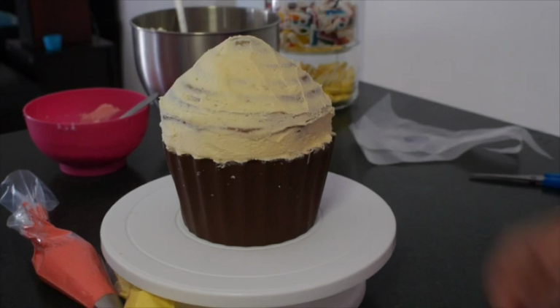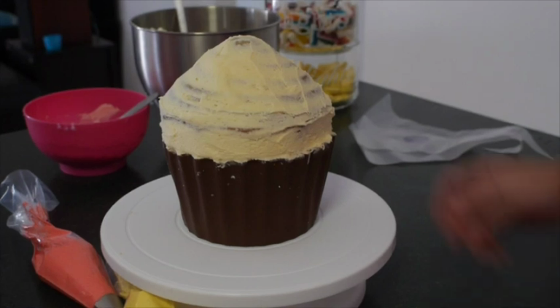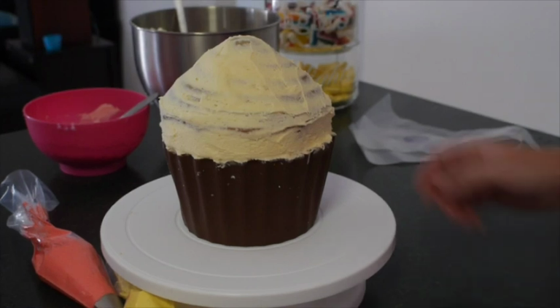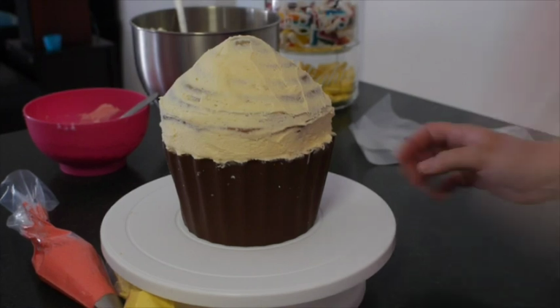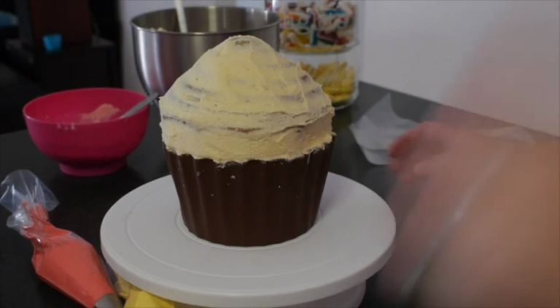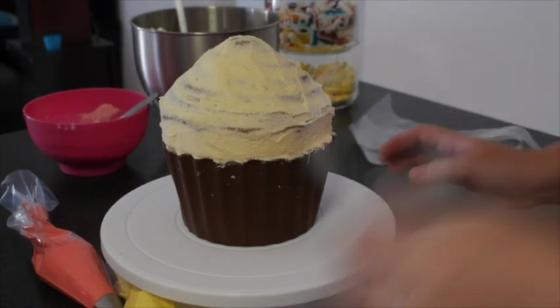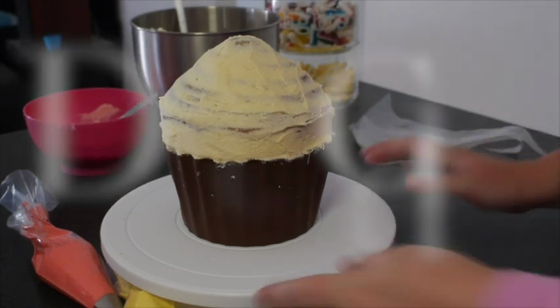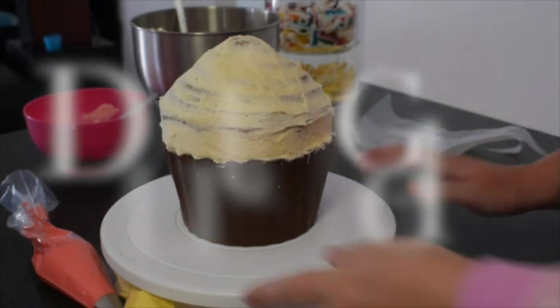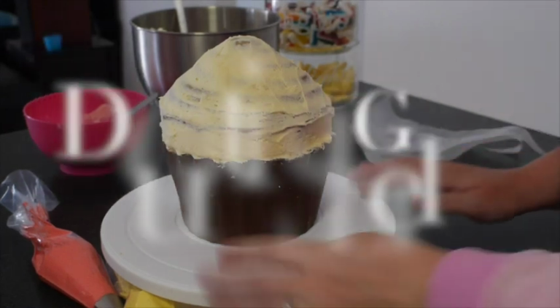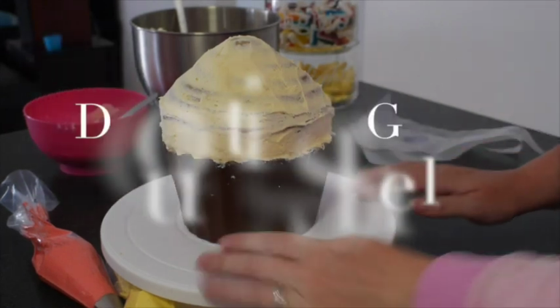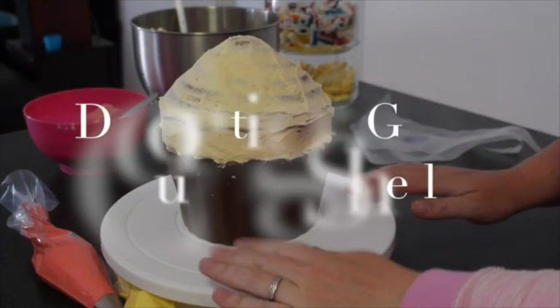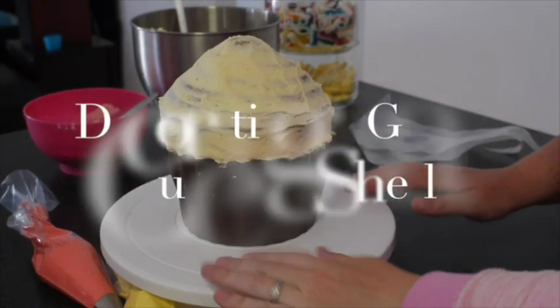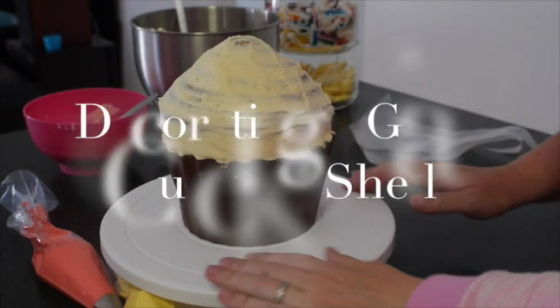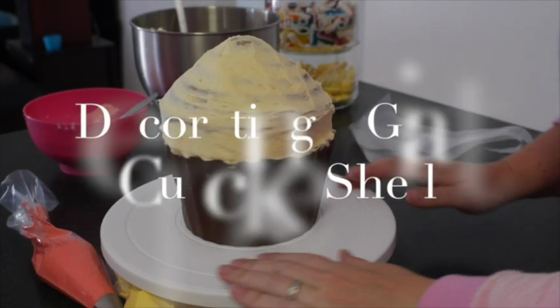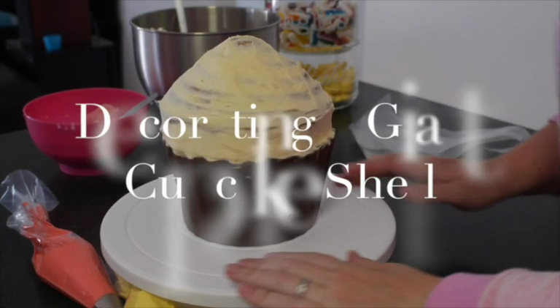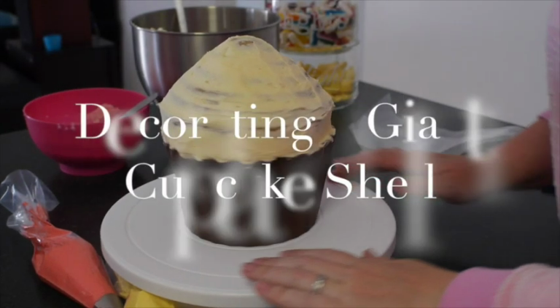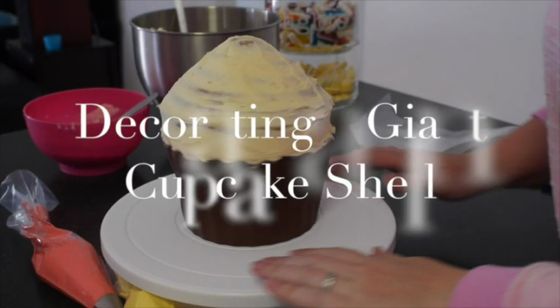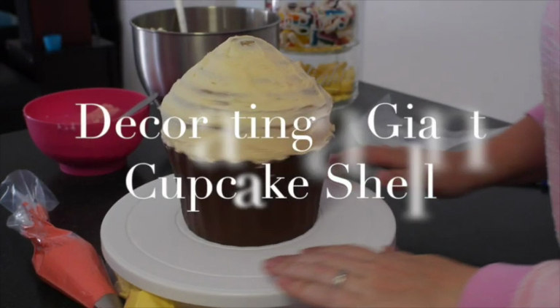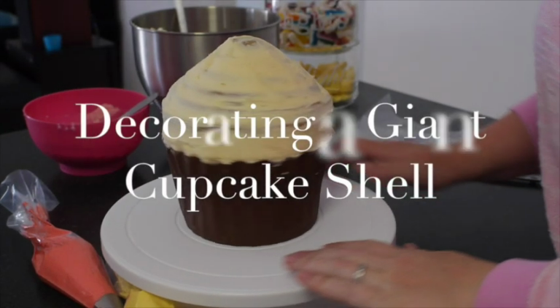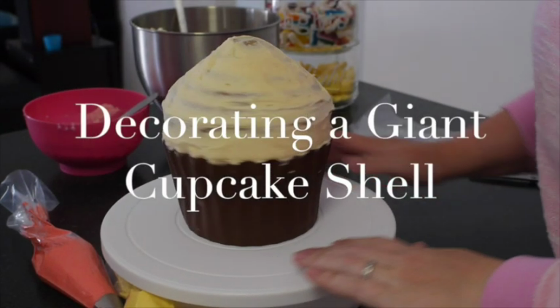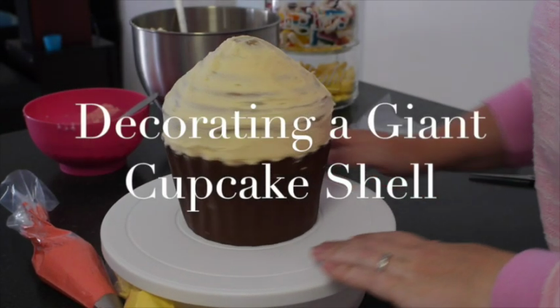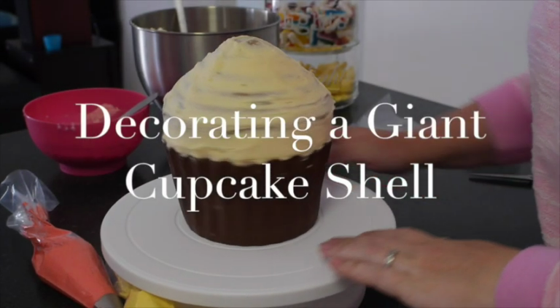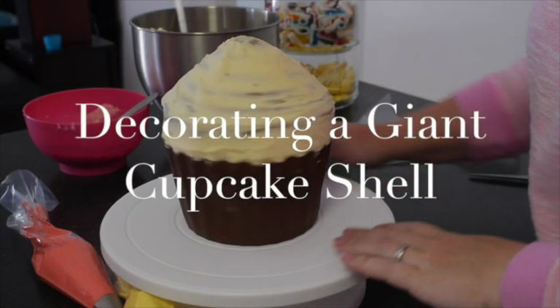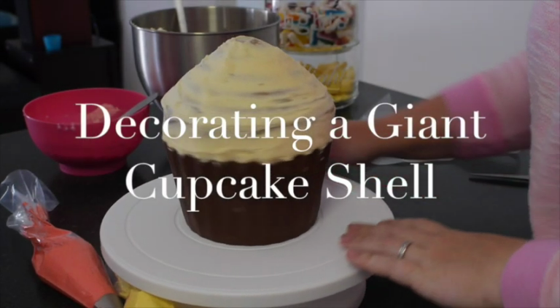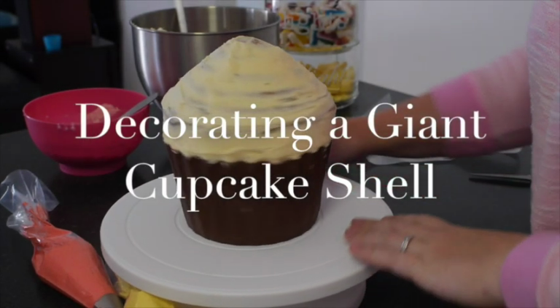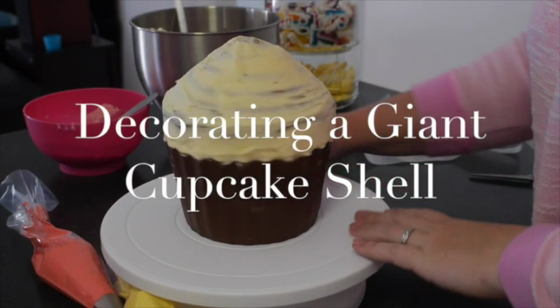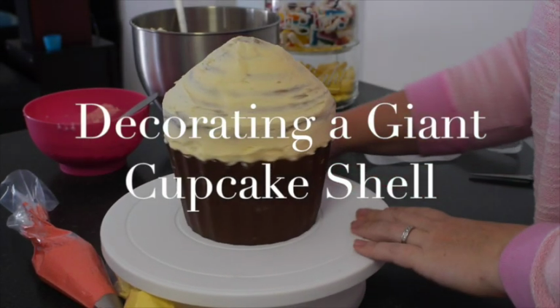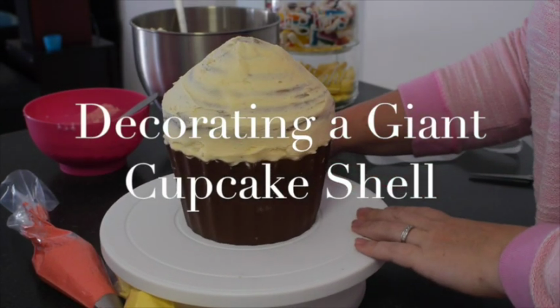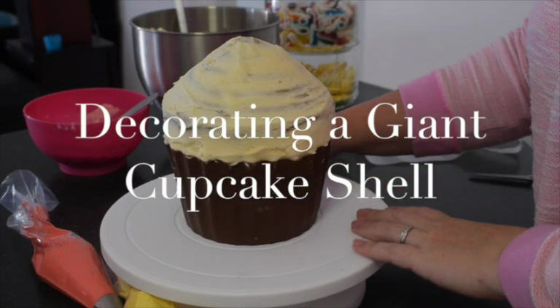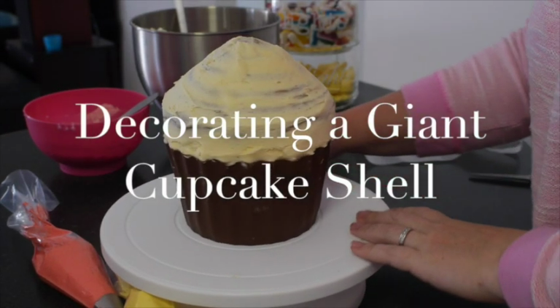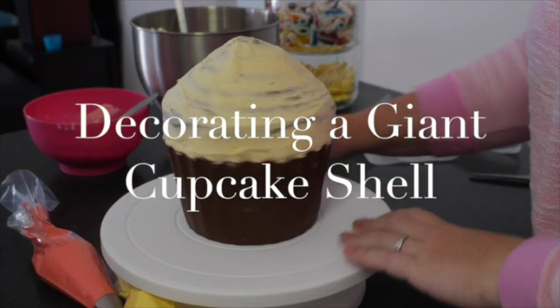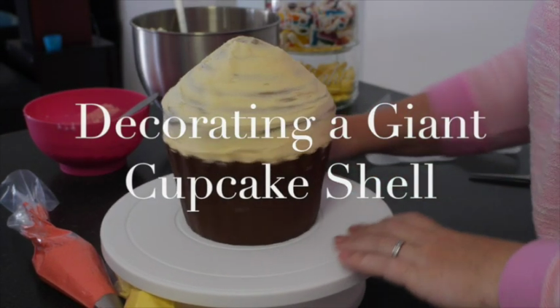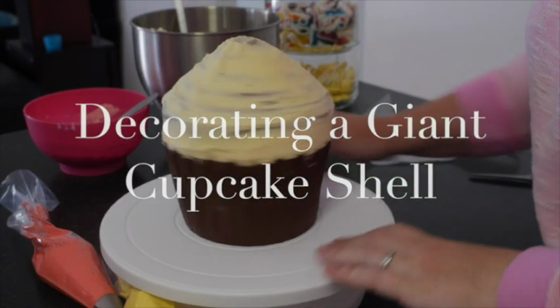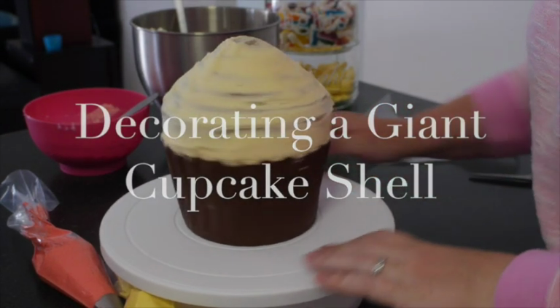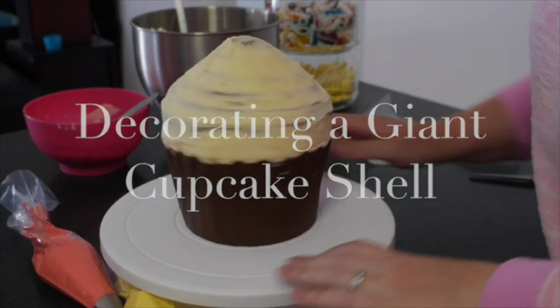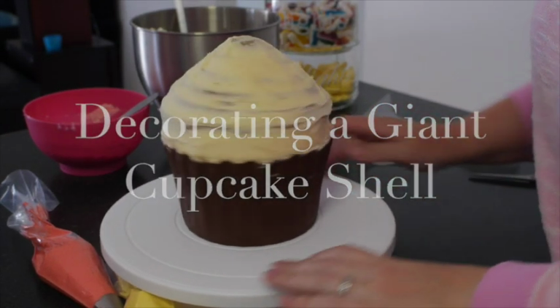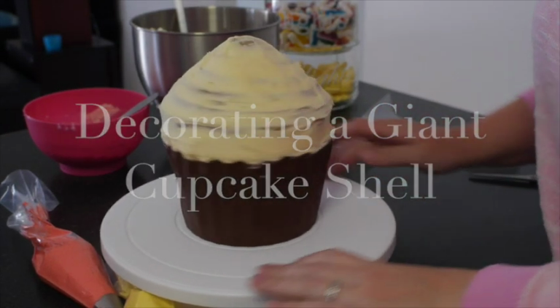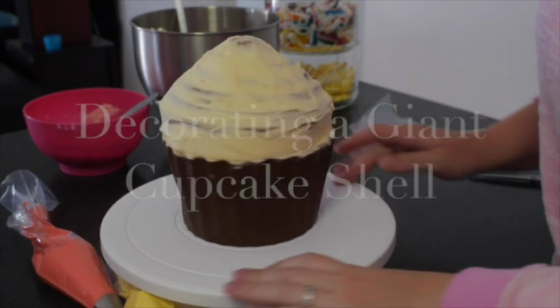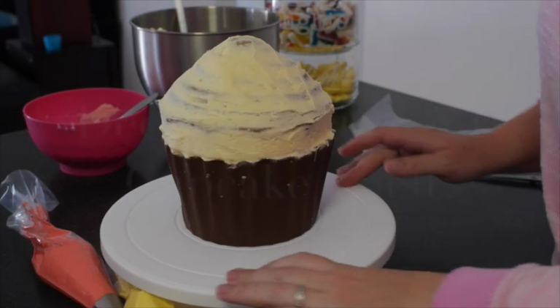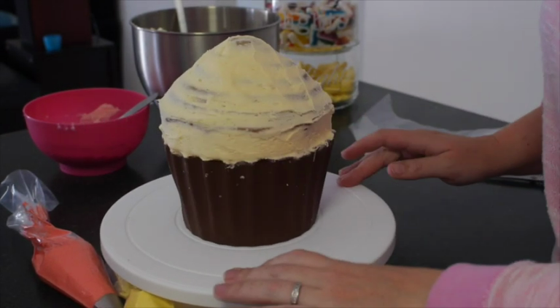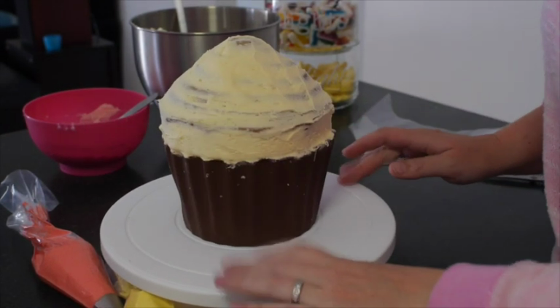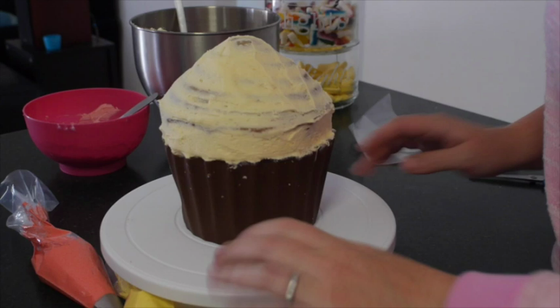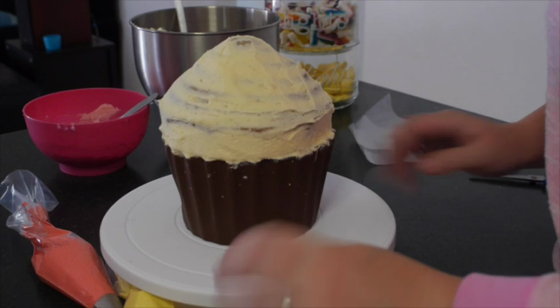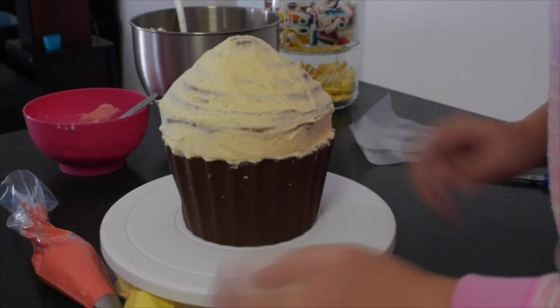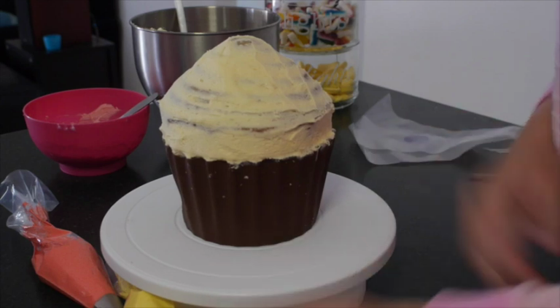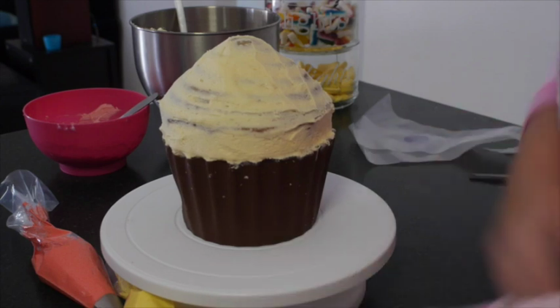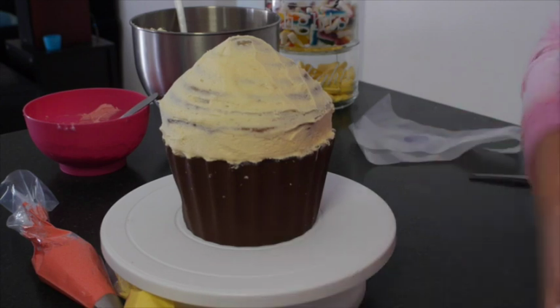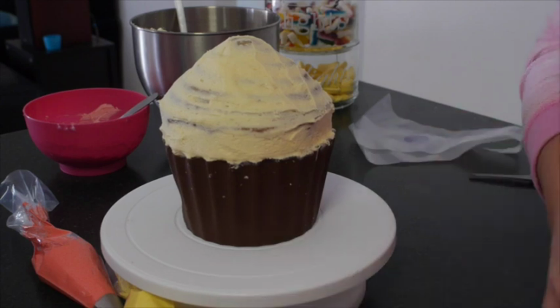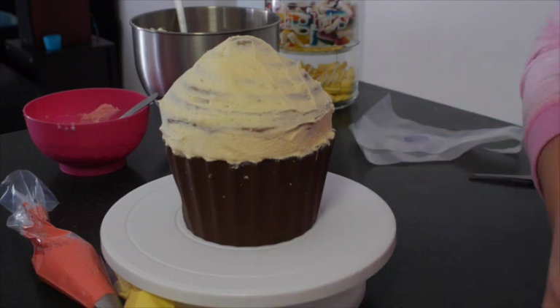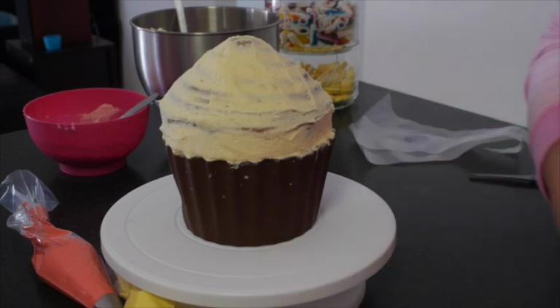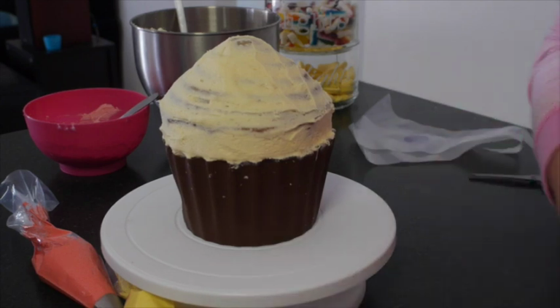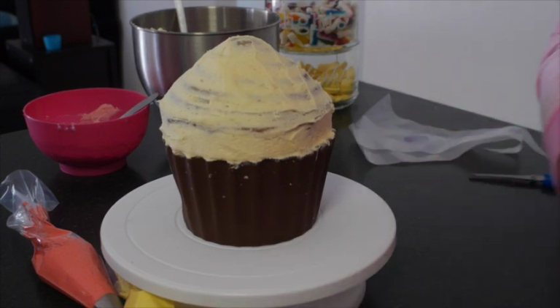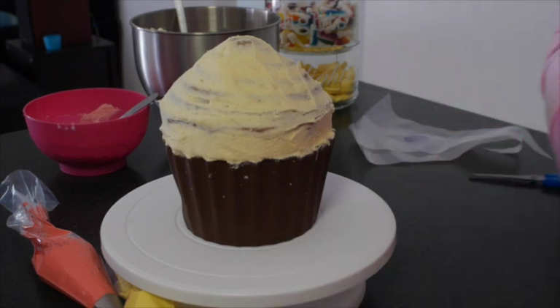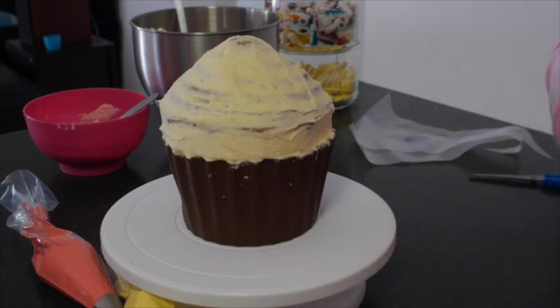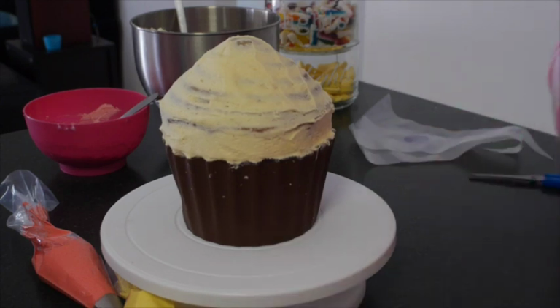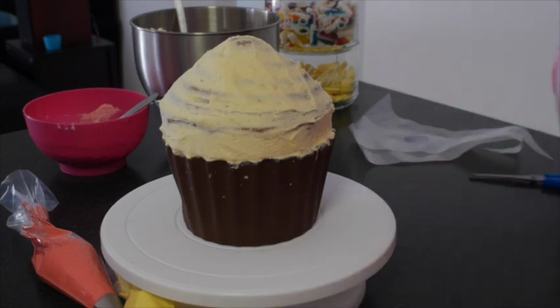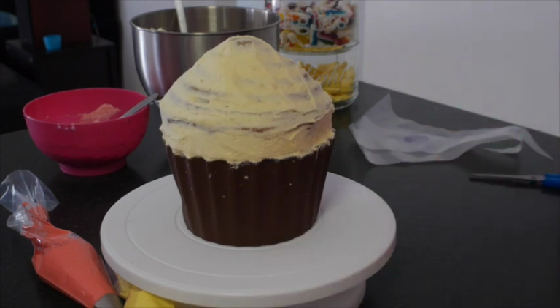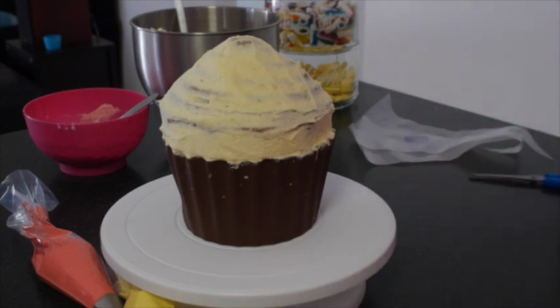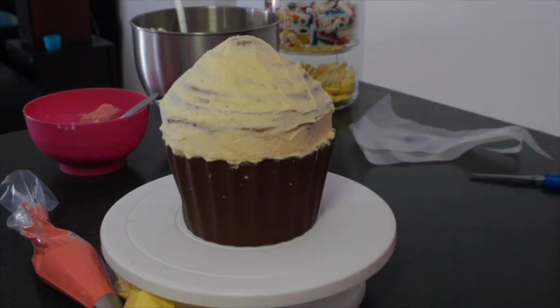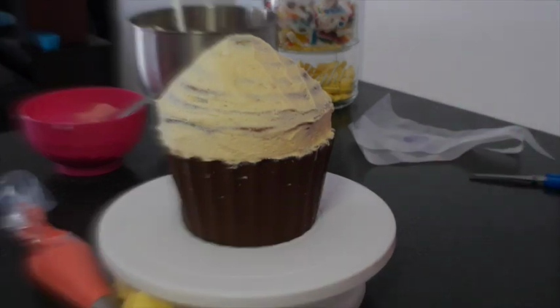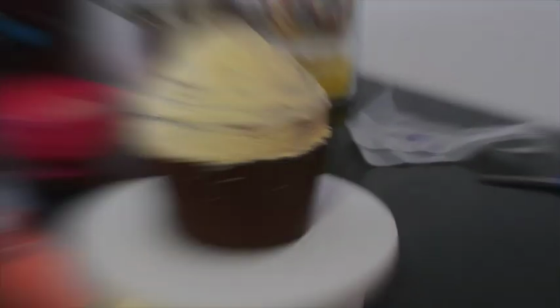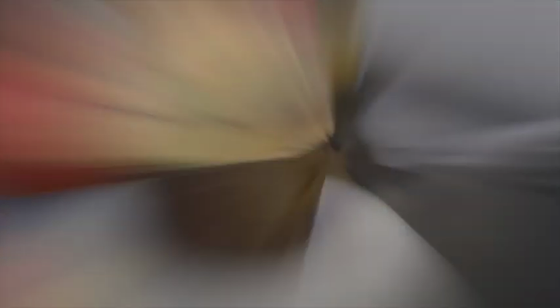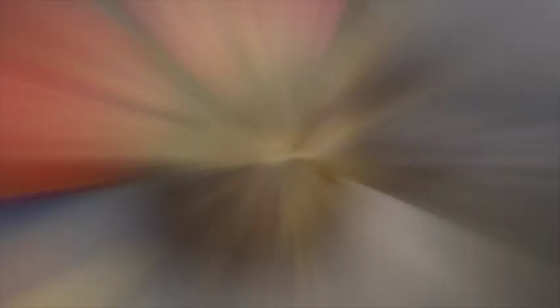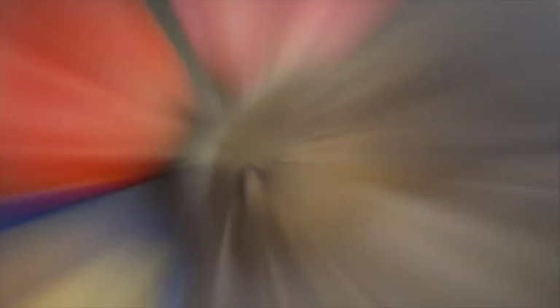Thanks again for joining us at a HodgePodge Australia video. This week we're carrying on with our giant cupcake shell that I made in the previous video.